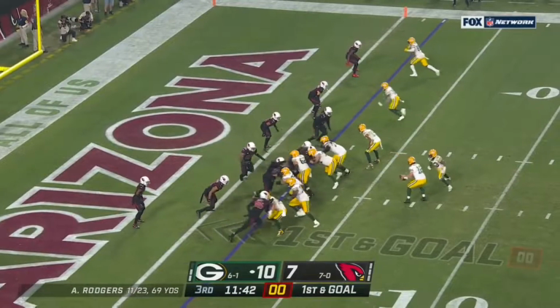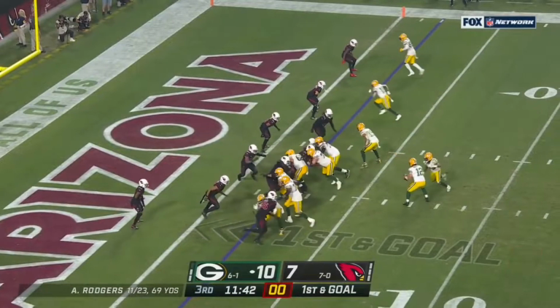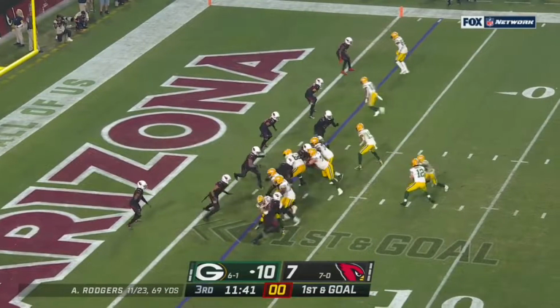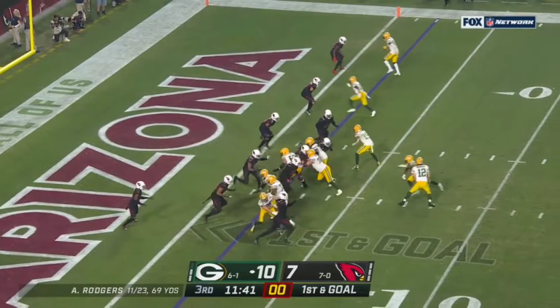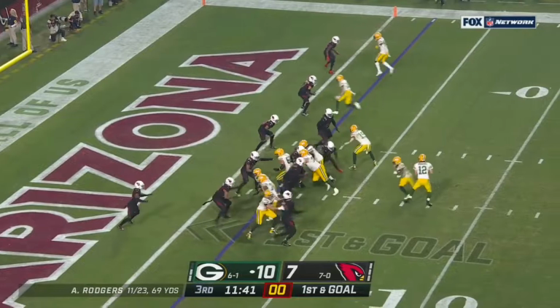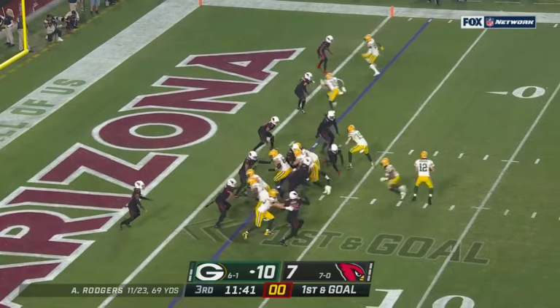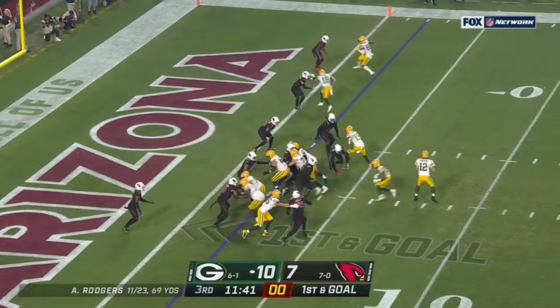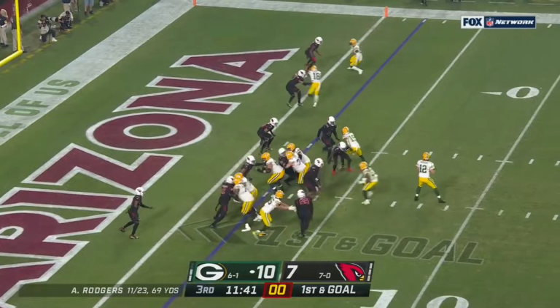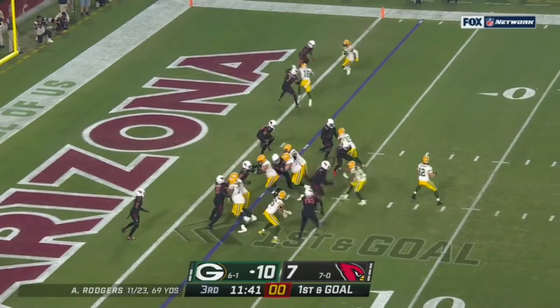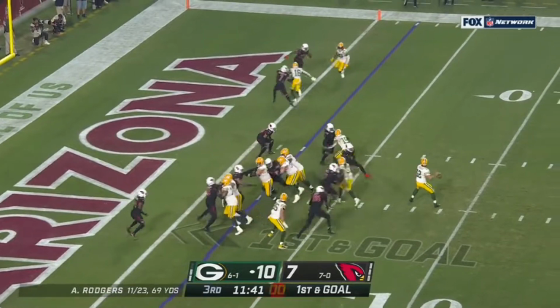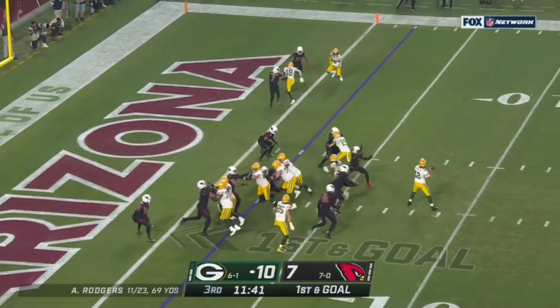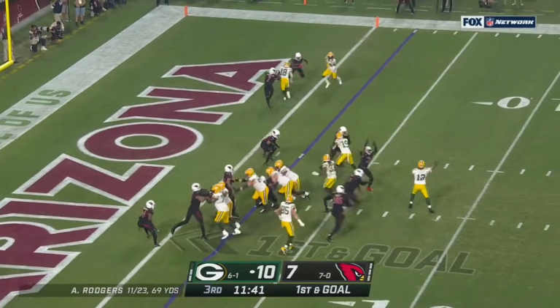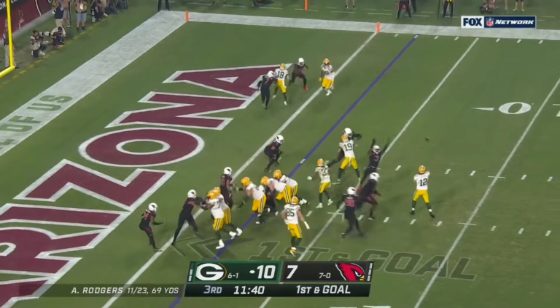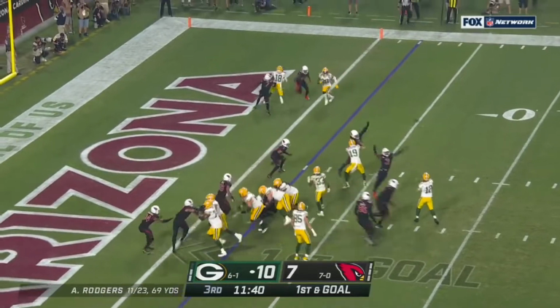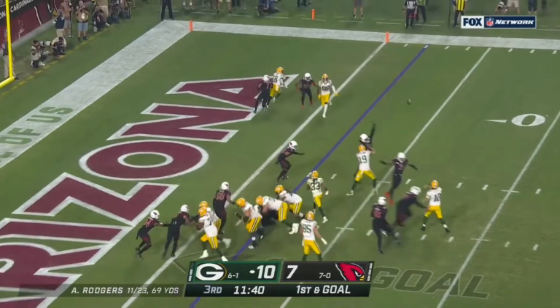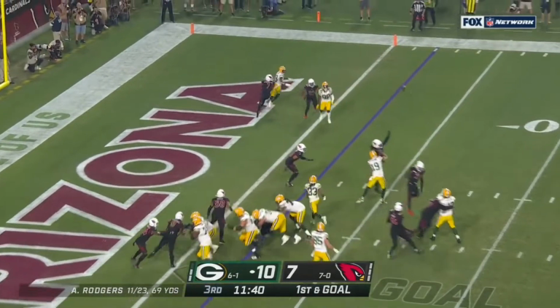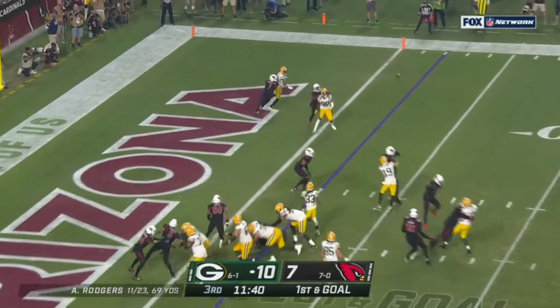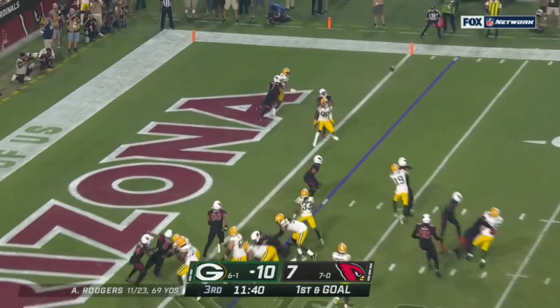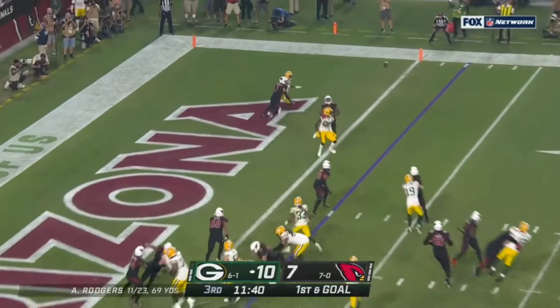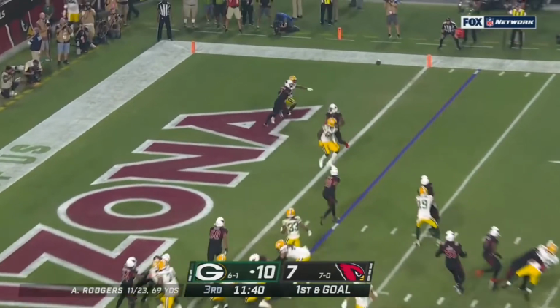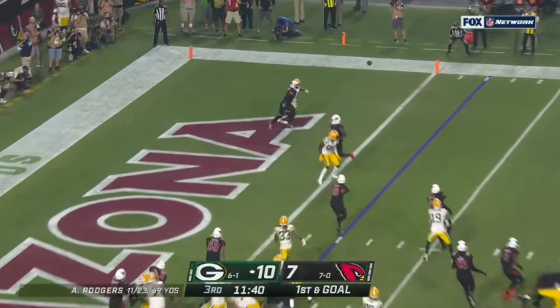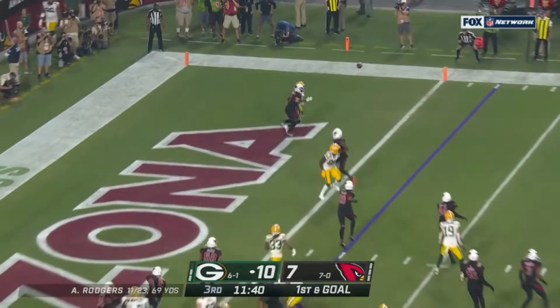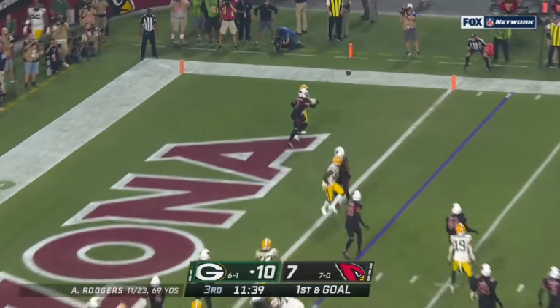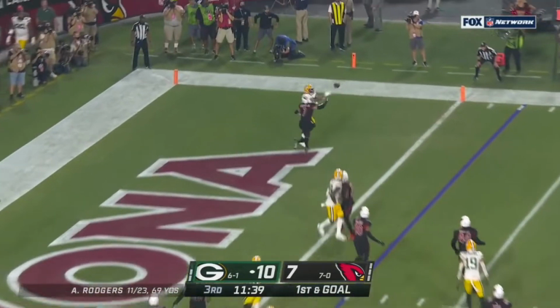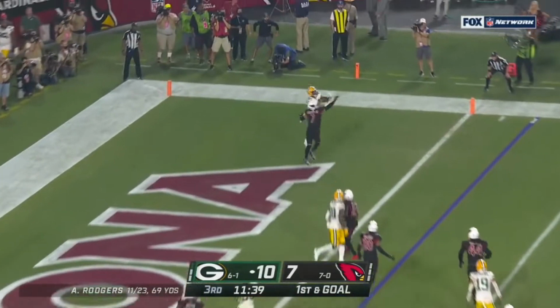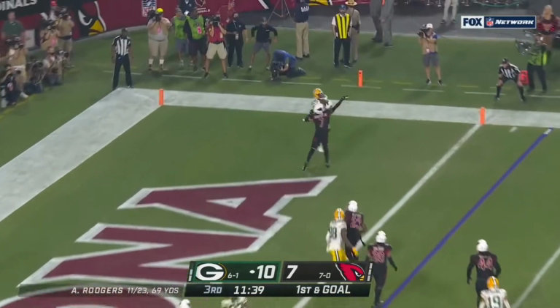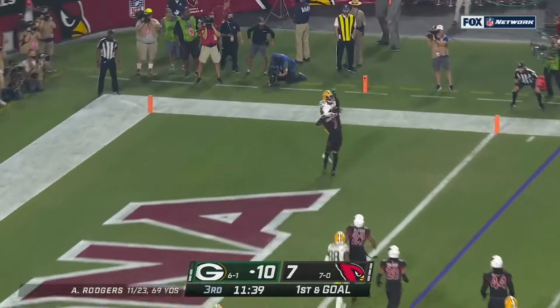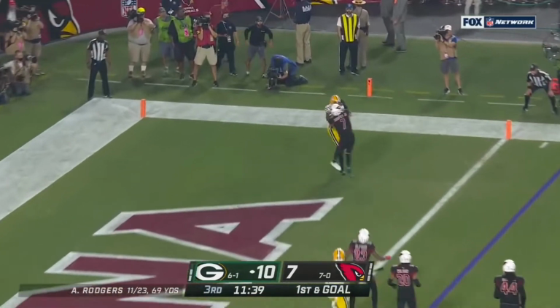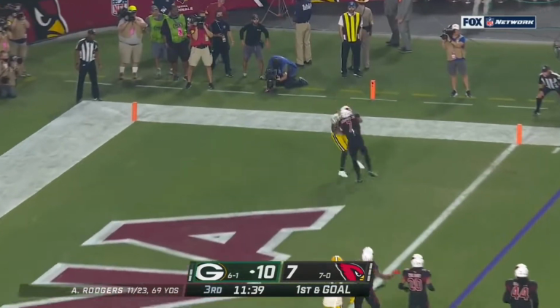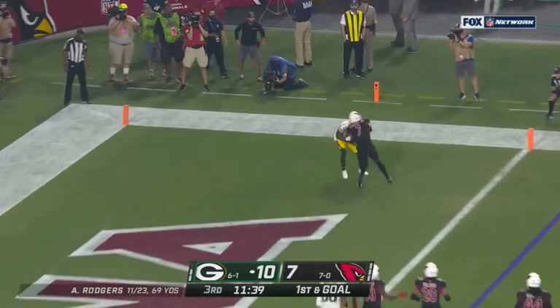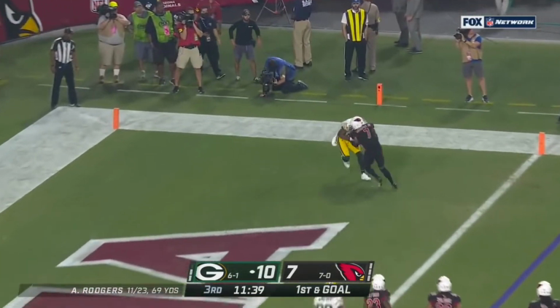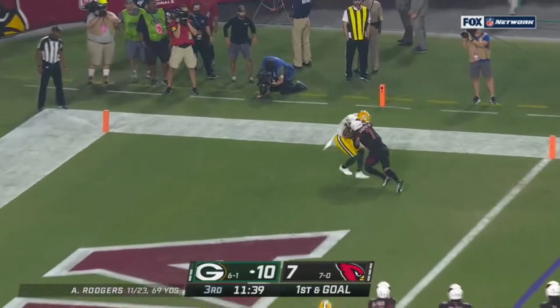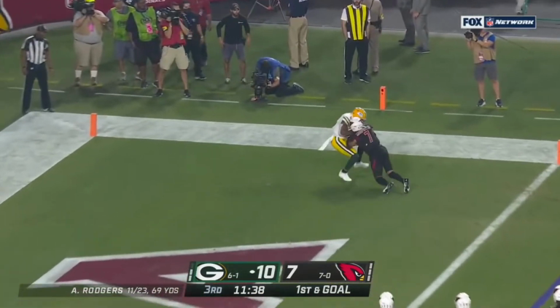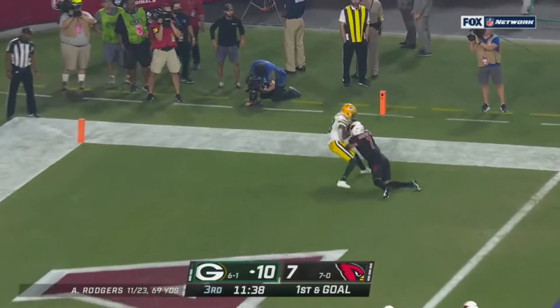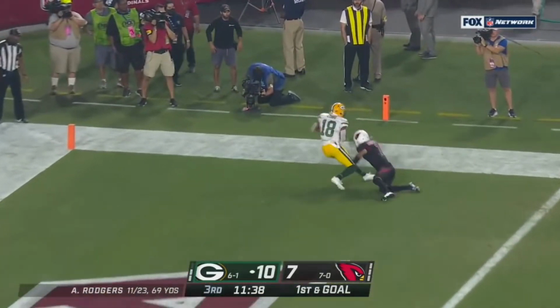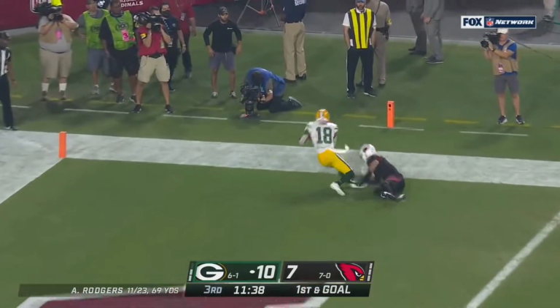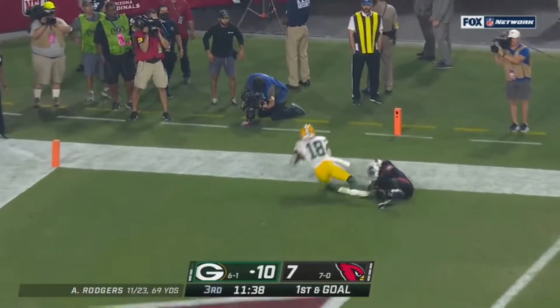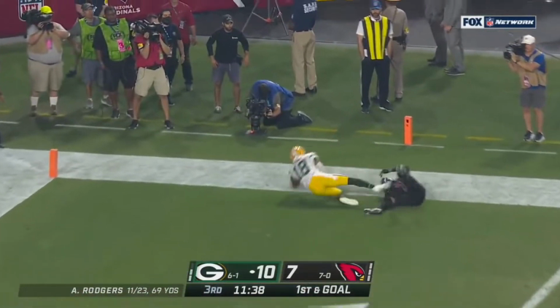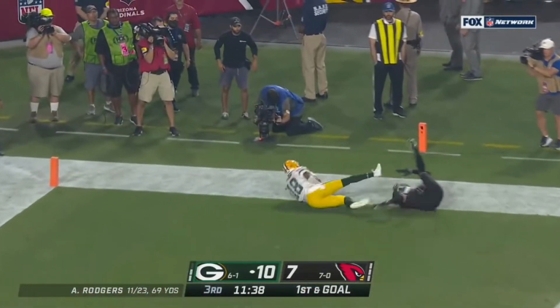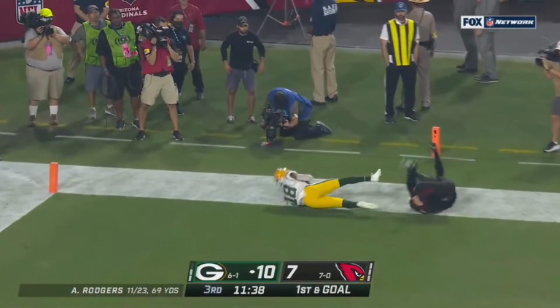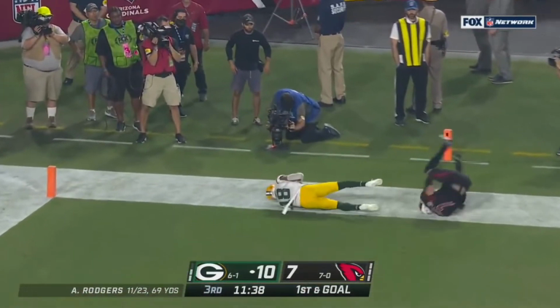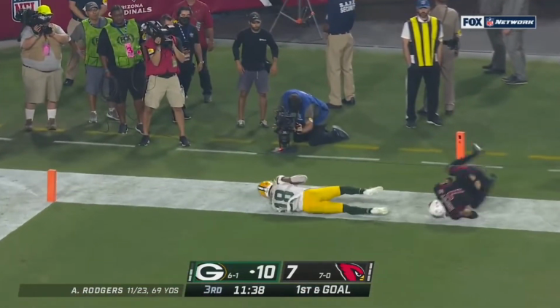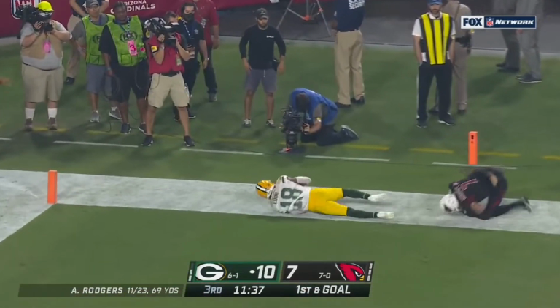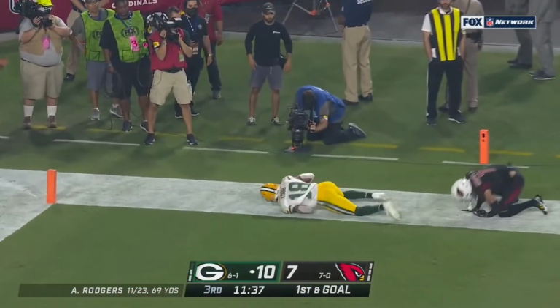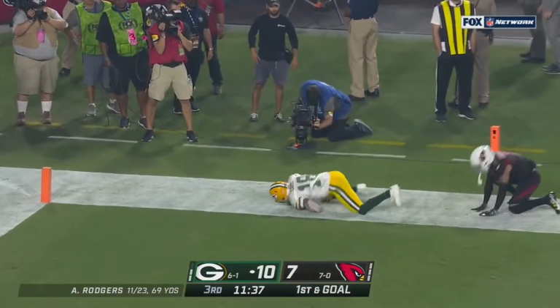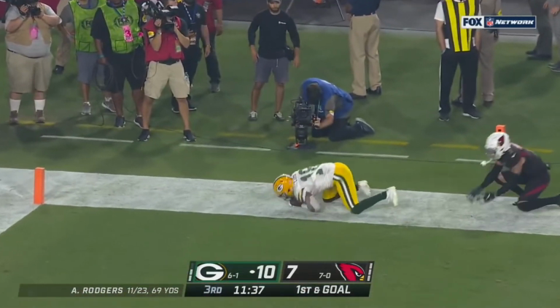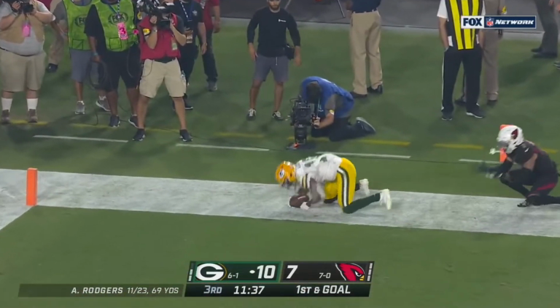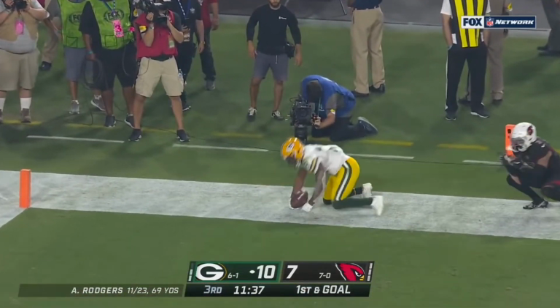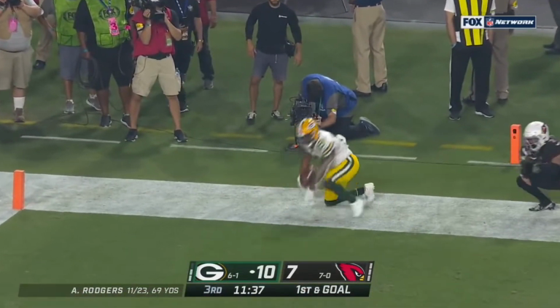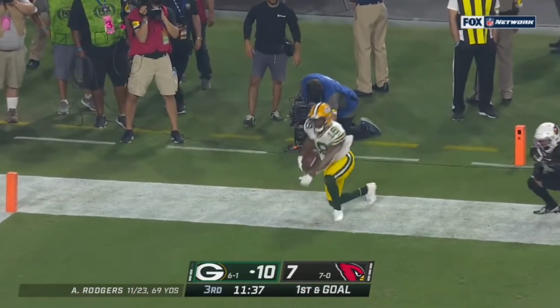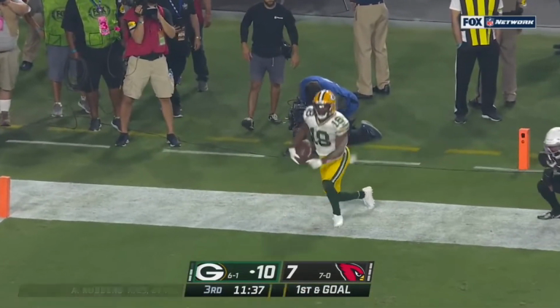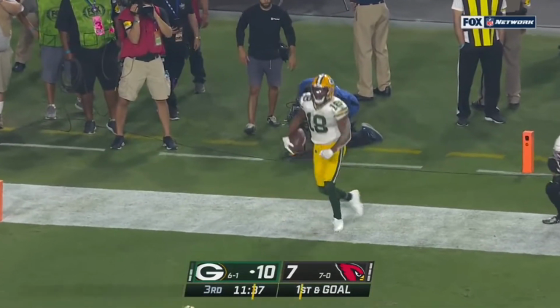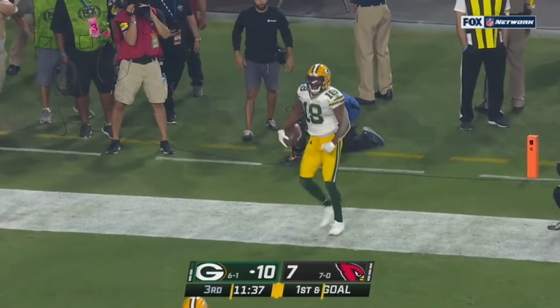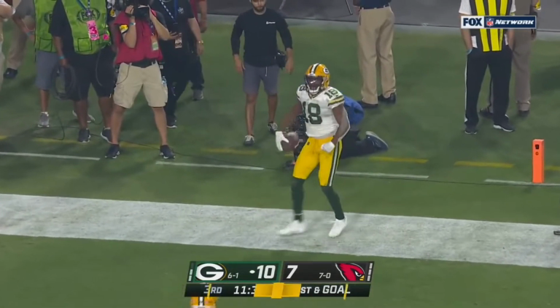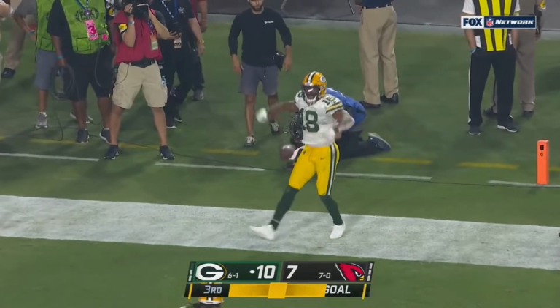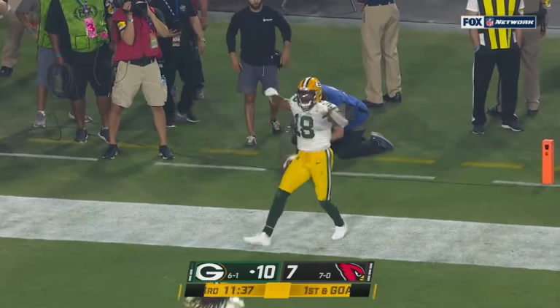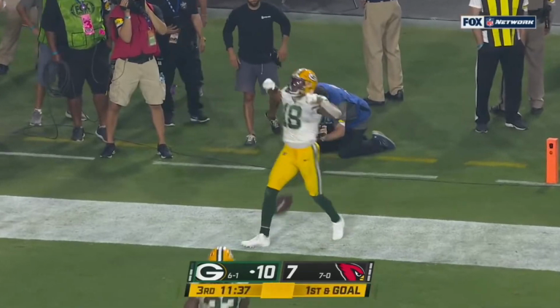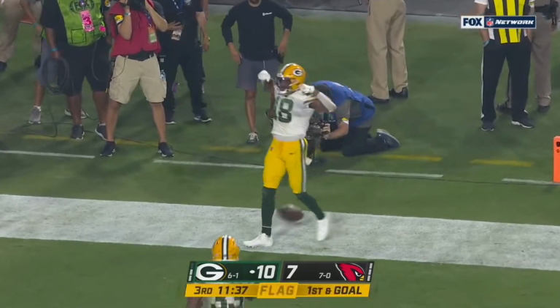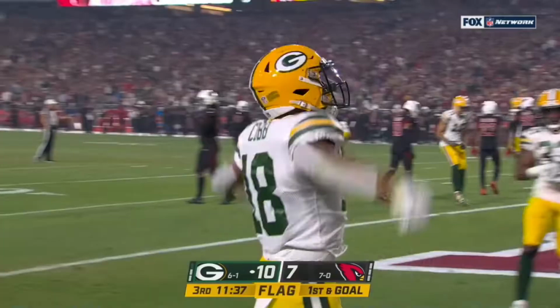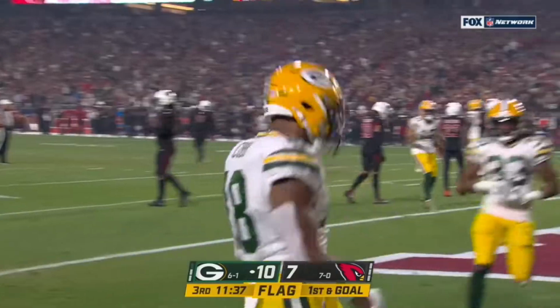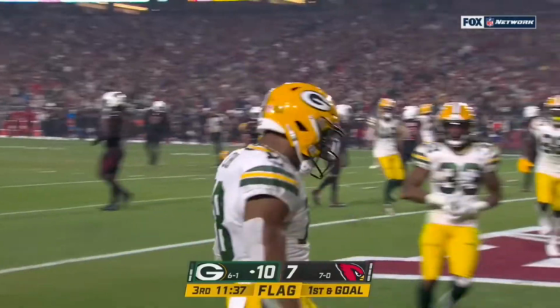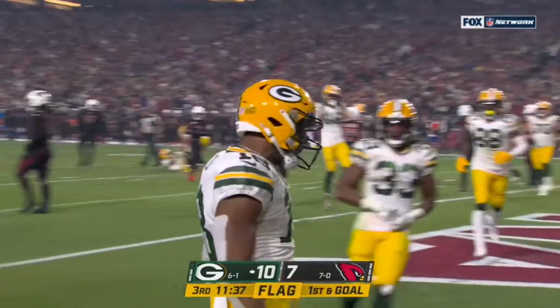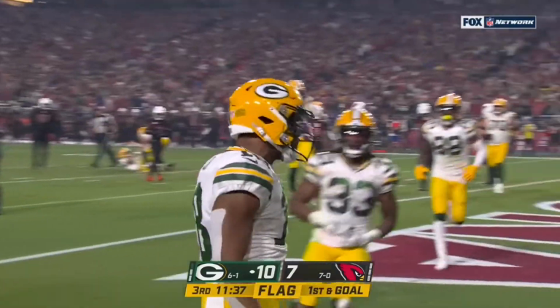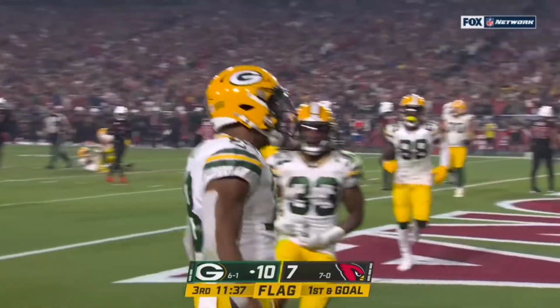First down and goal. Rogers keeps — floats. Pass is caught by Cobb for the touchdown.